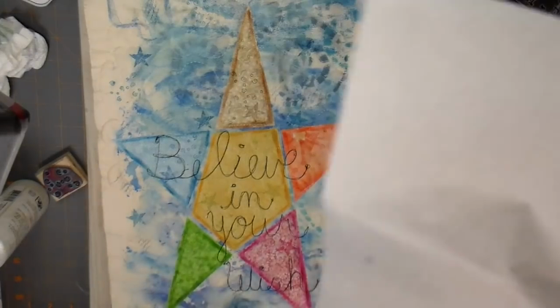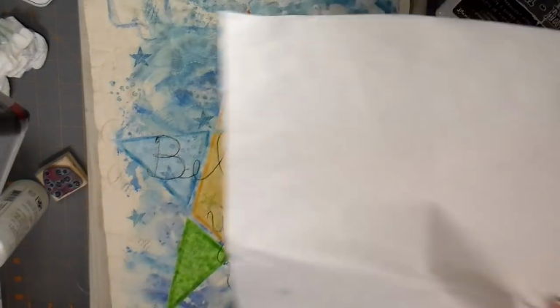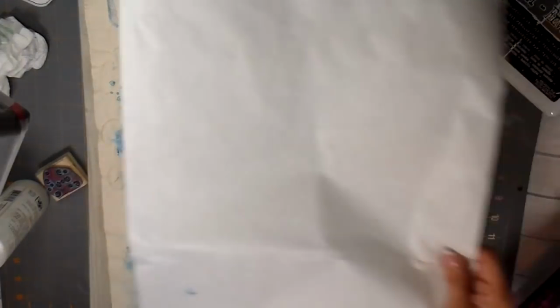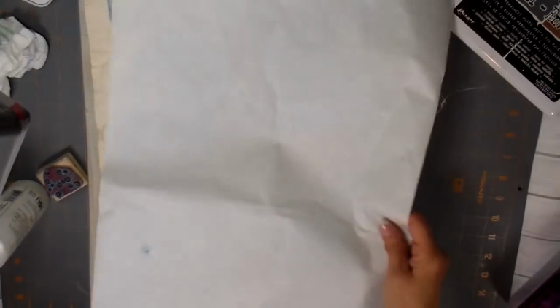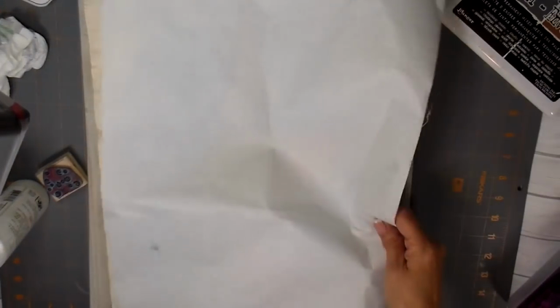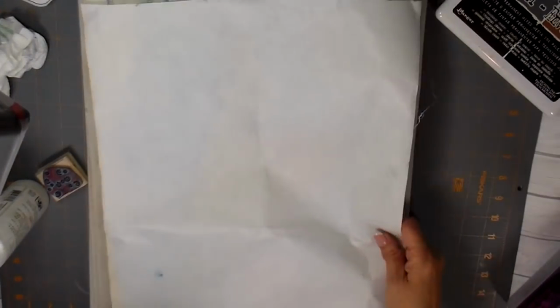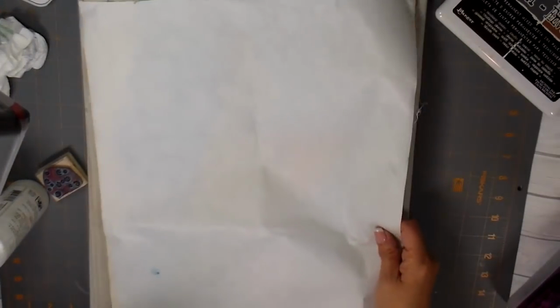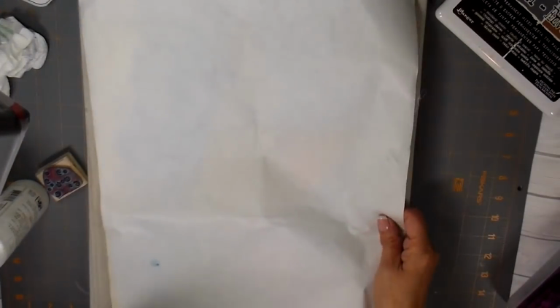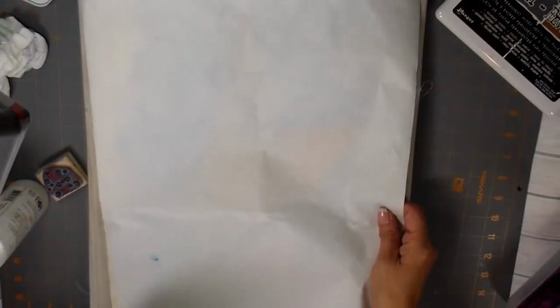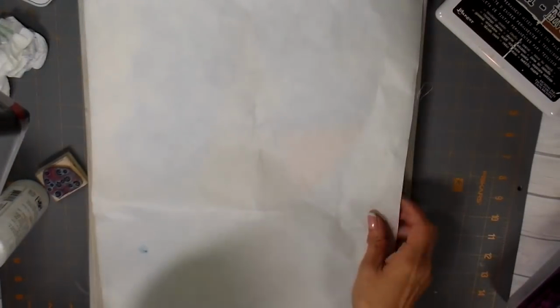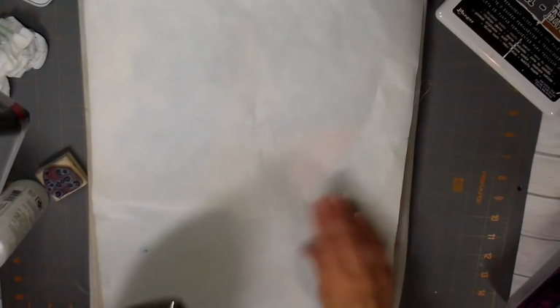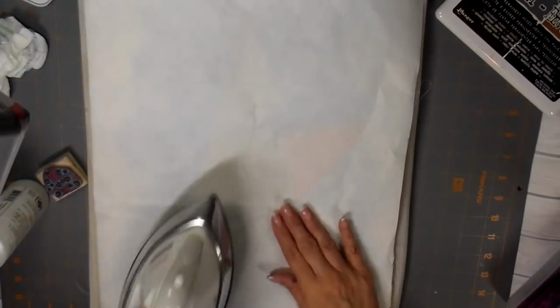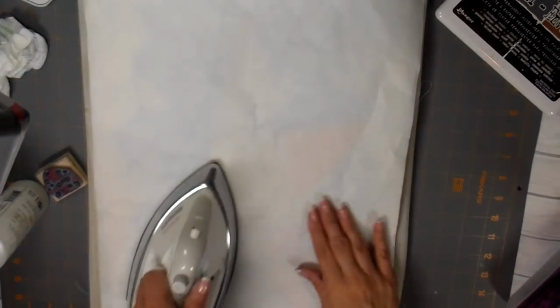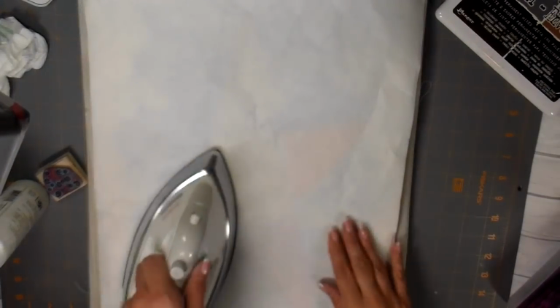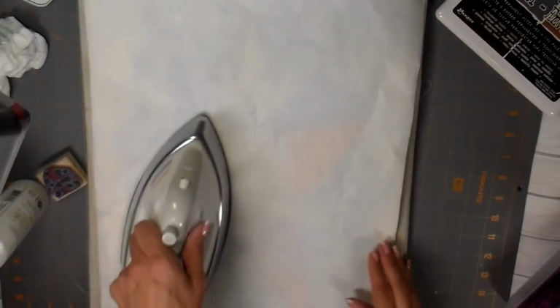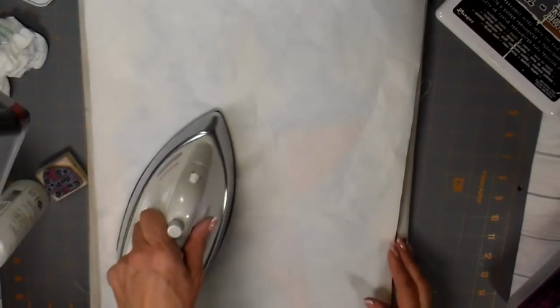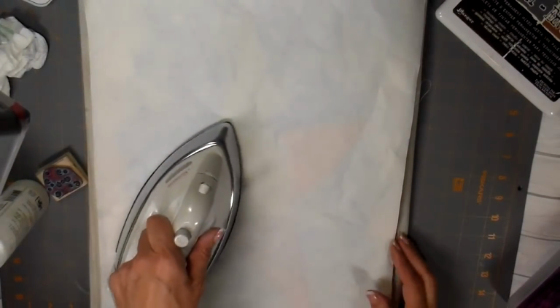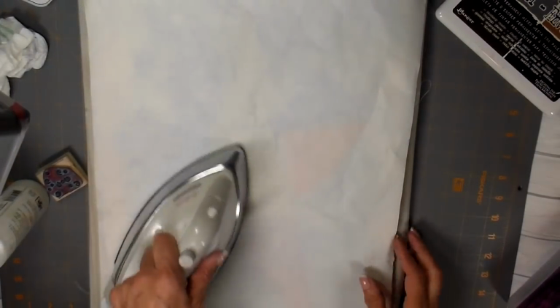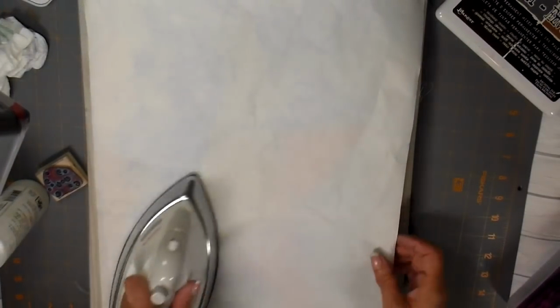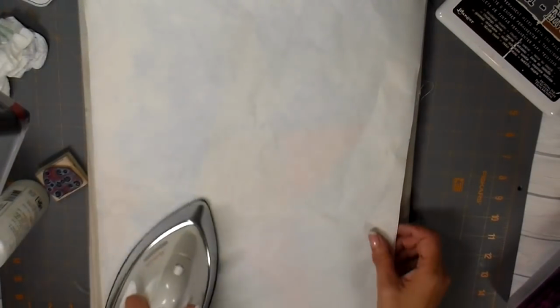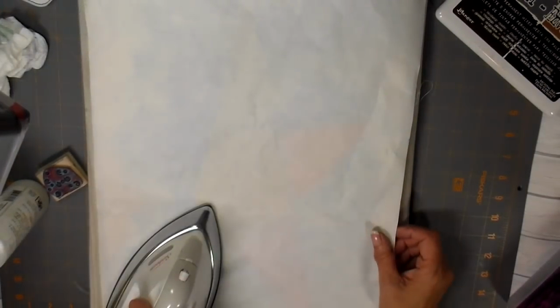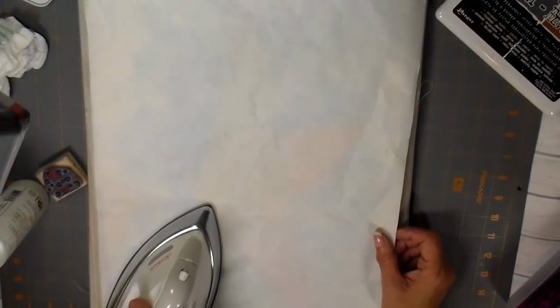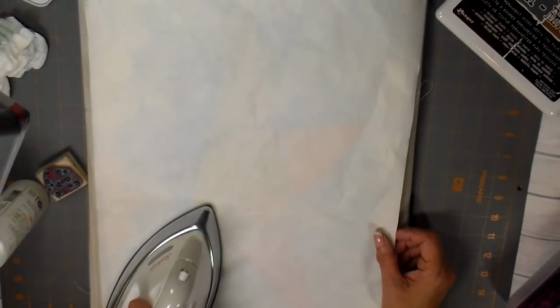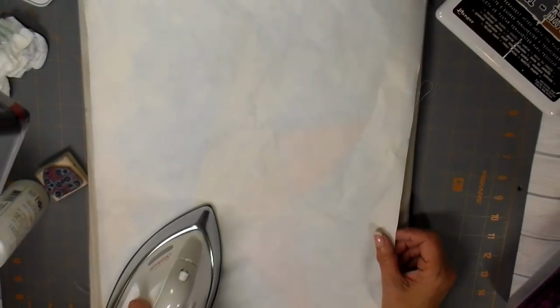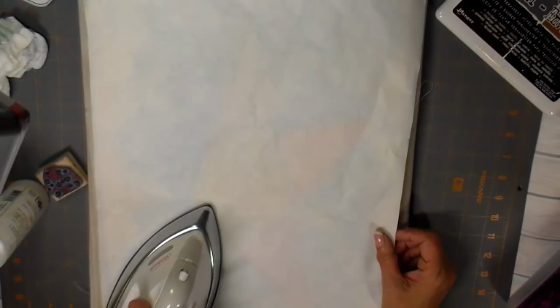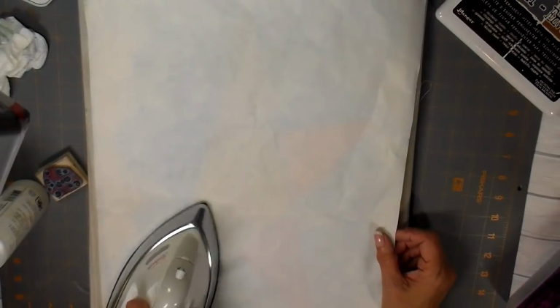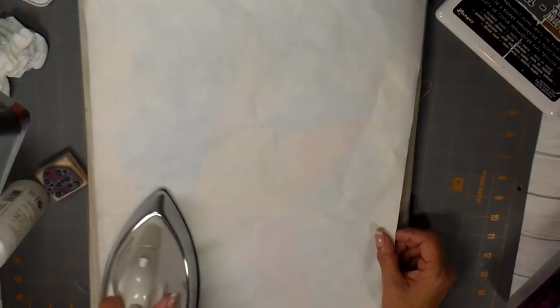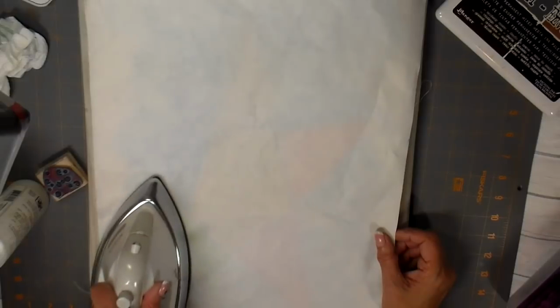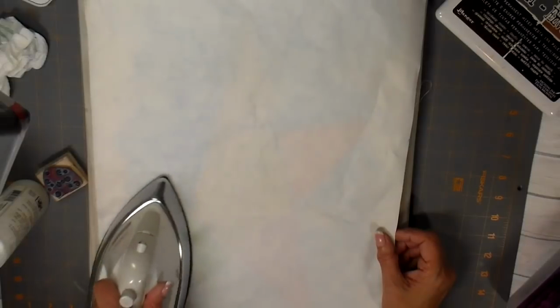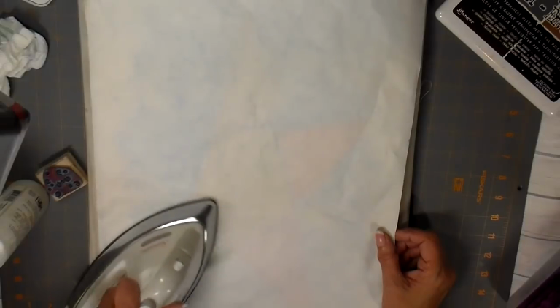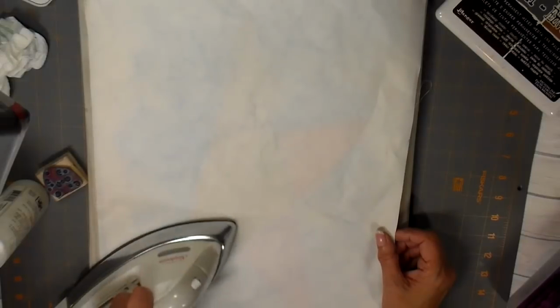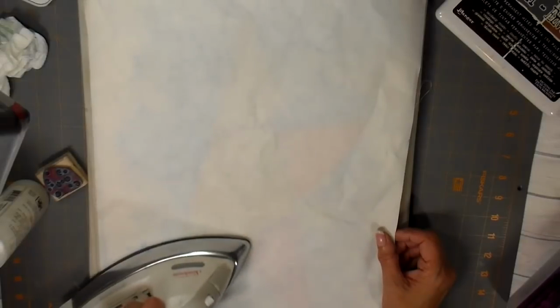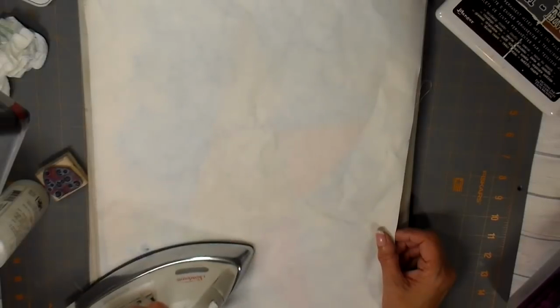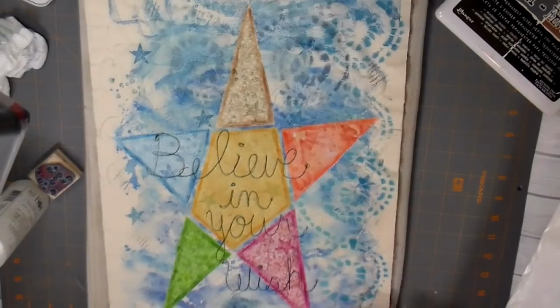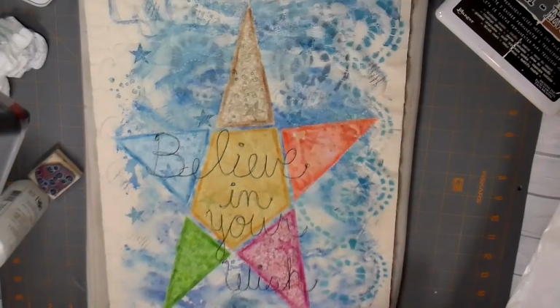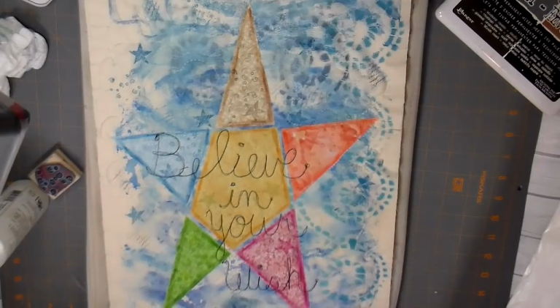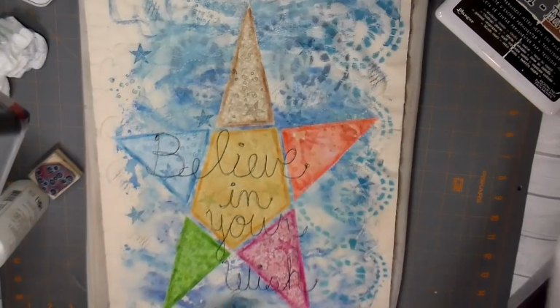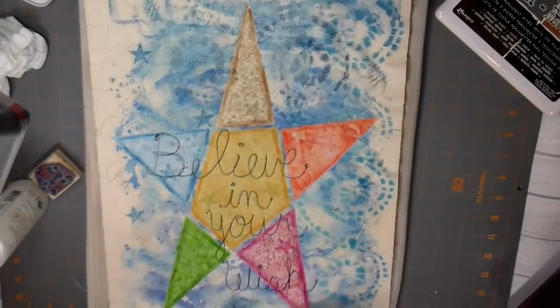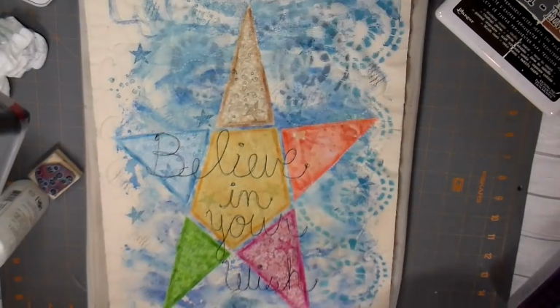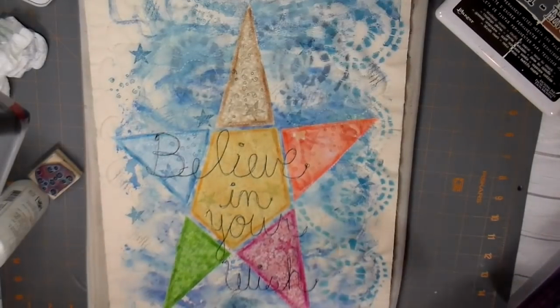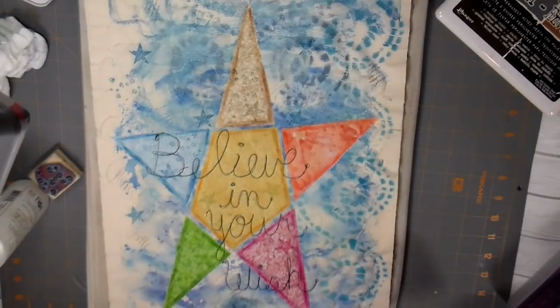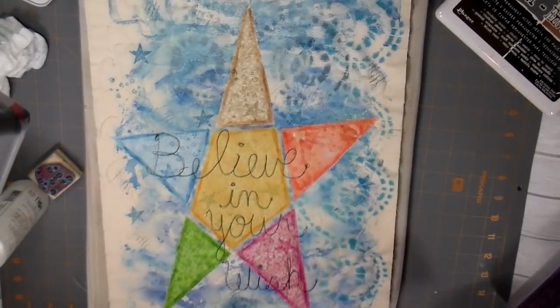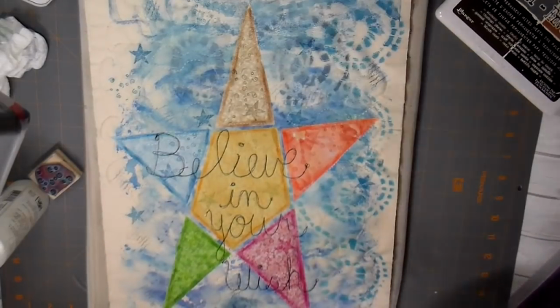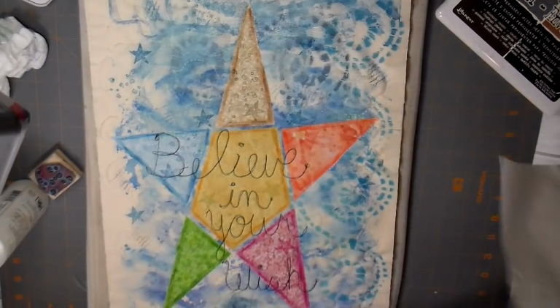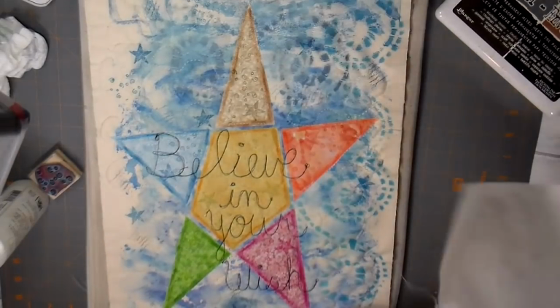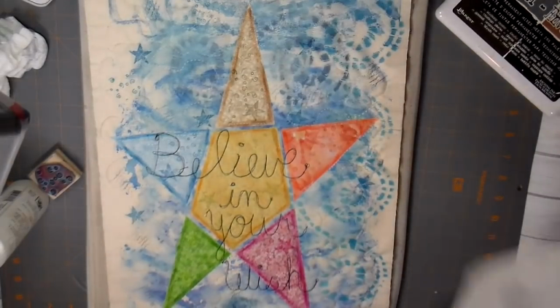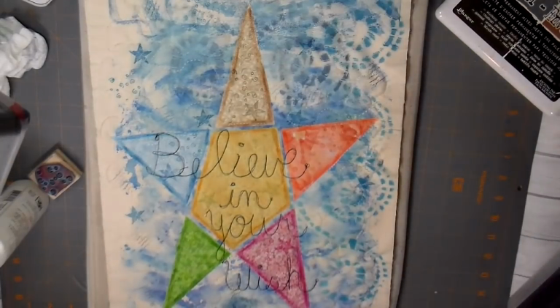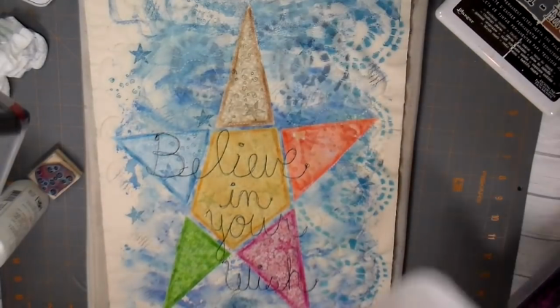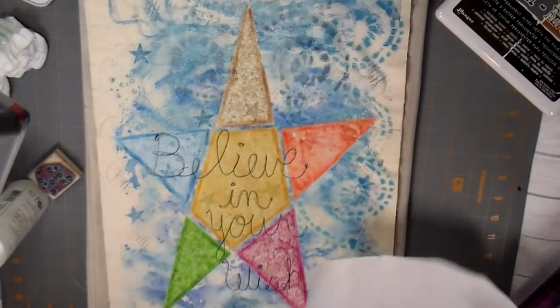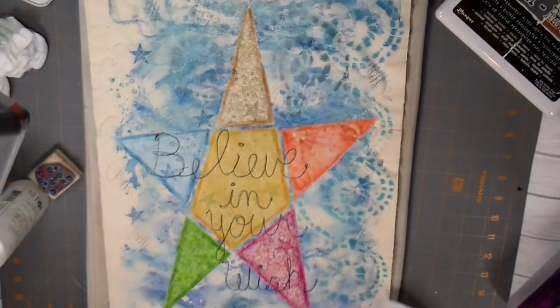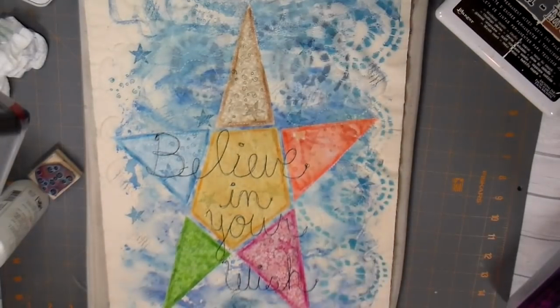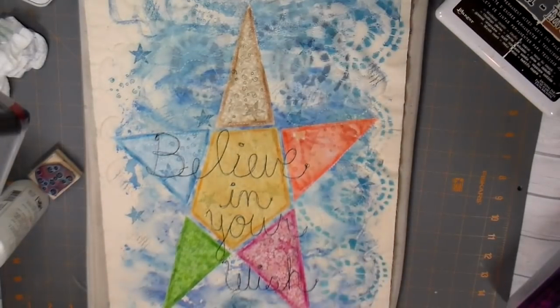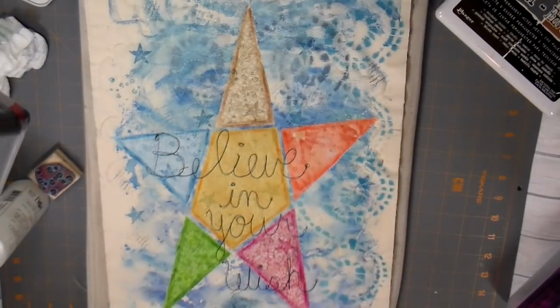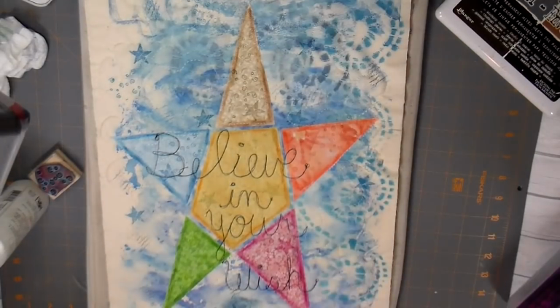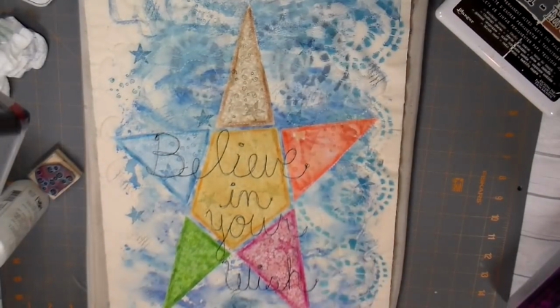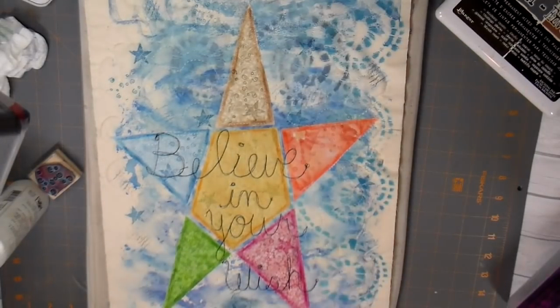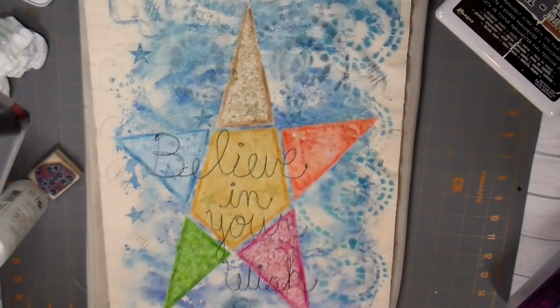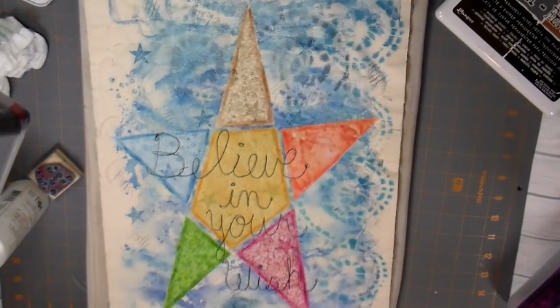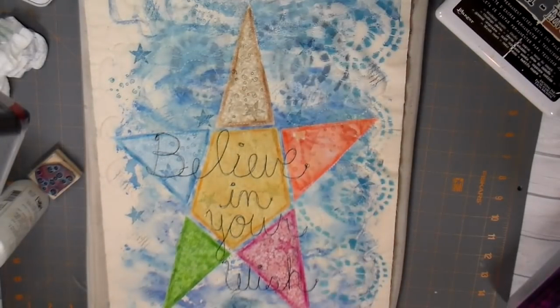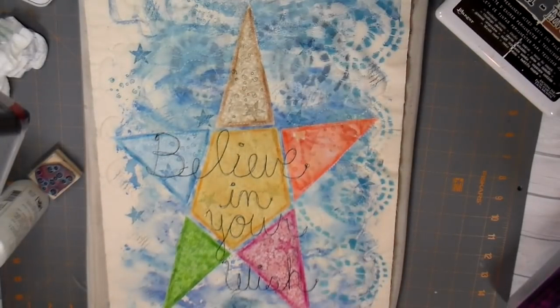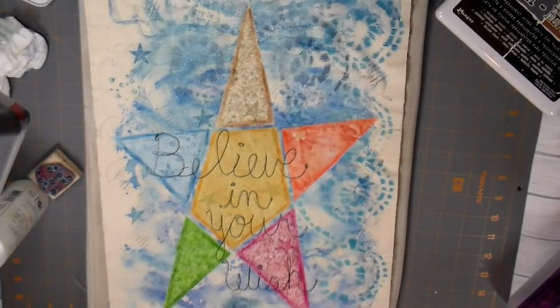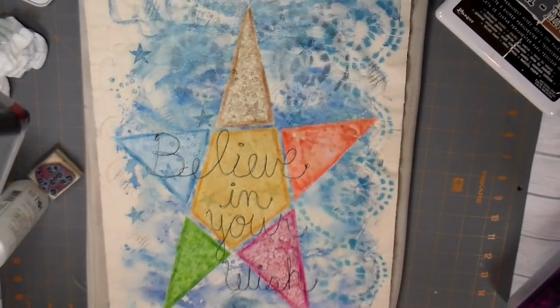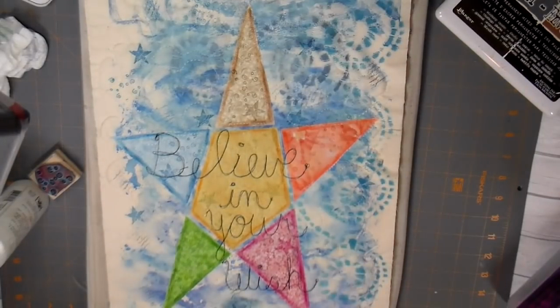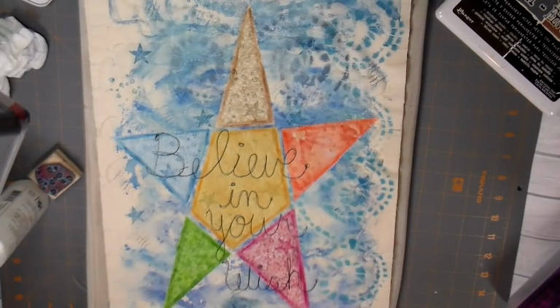I'm using that freezer paper as a little cover as I'm ironing. Once again, heat setting everything.